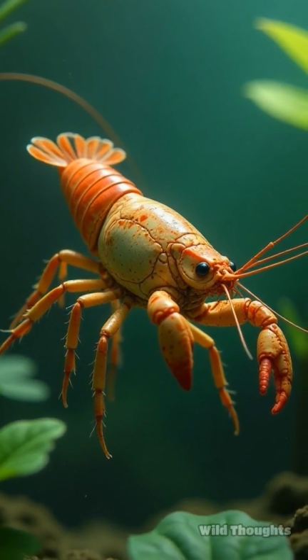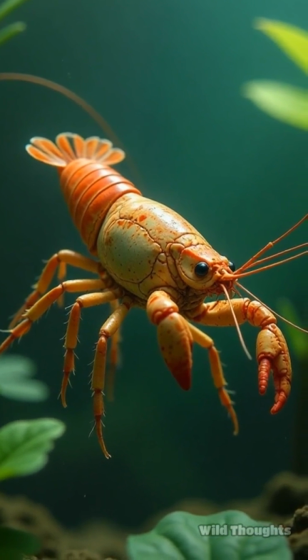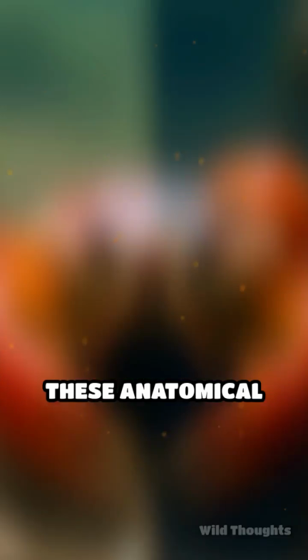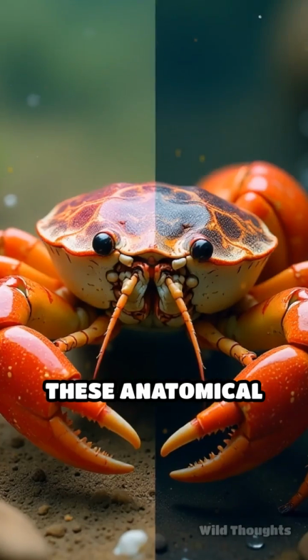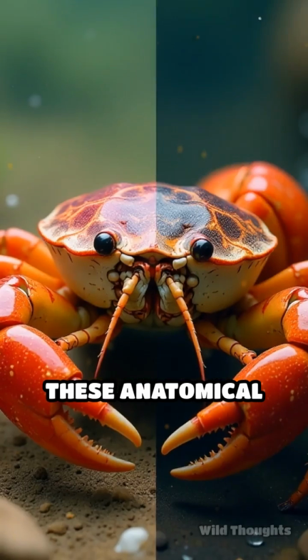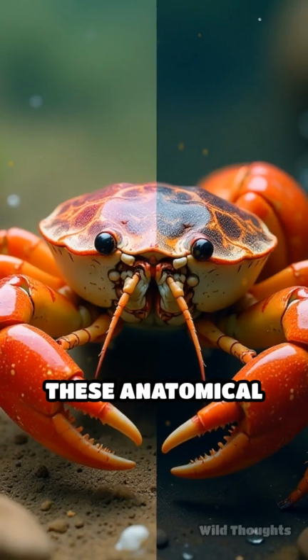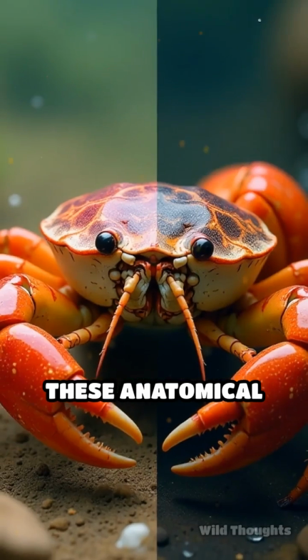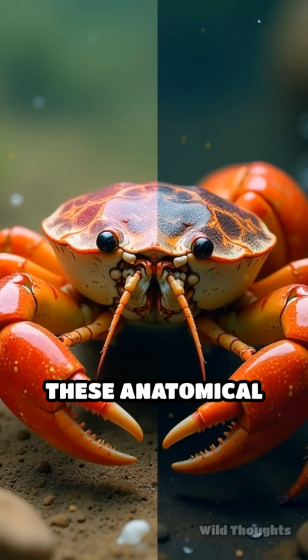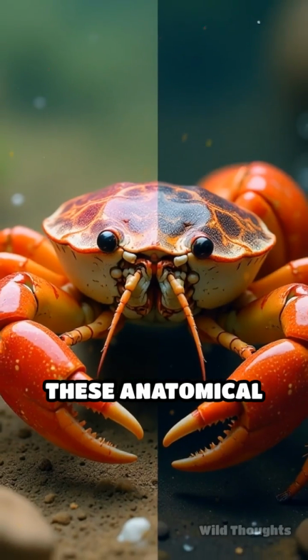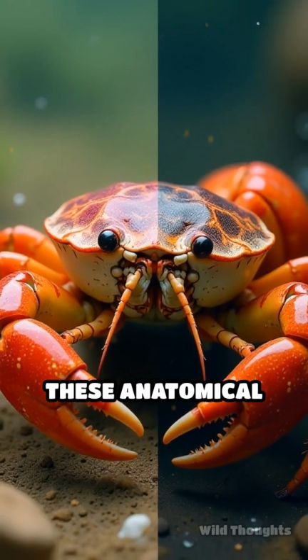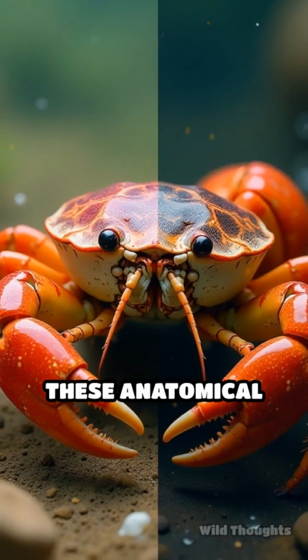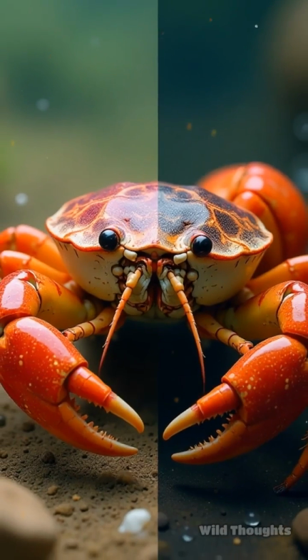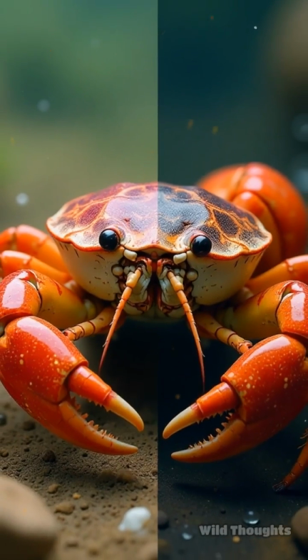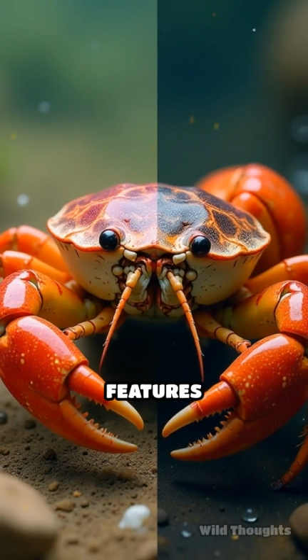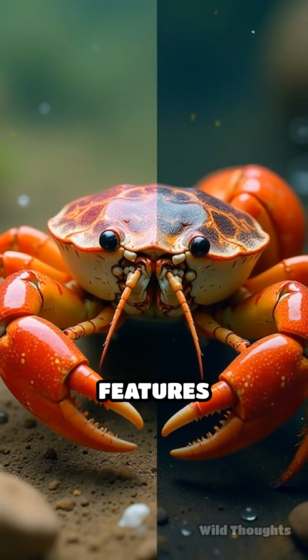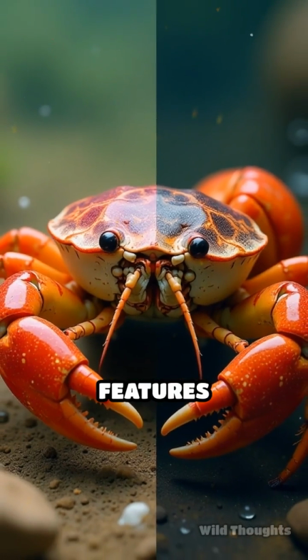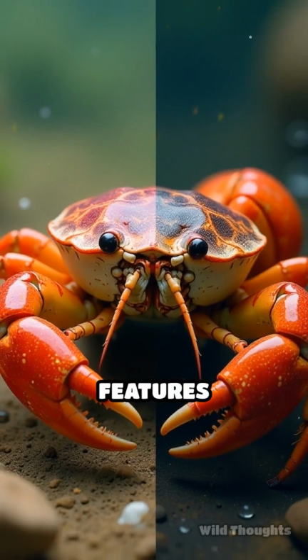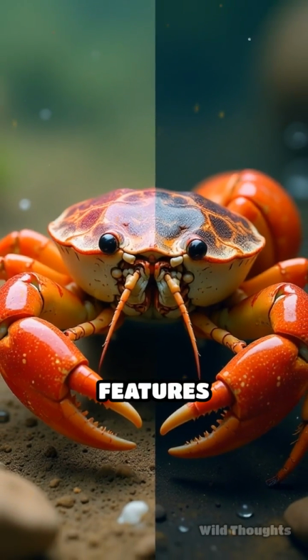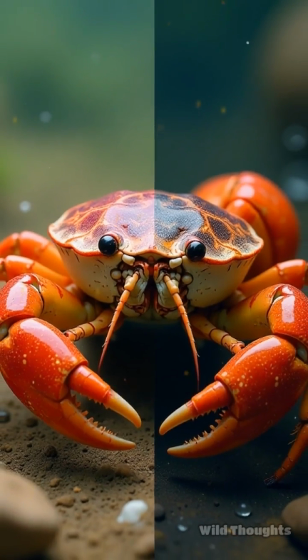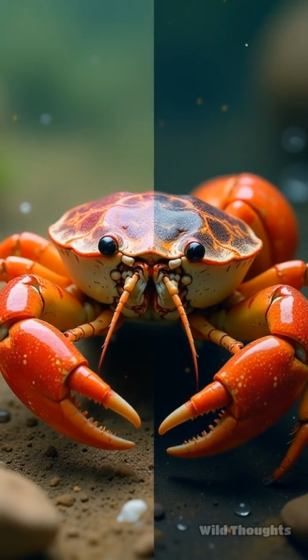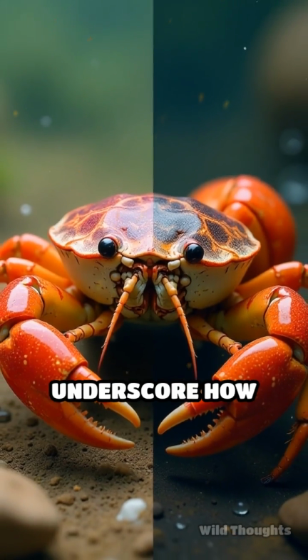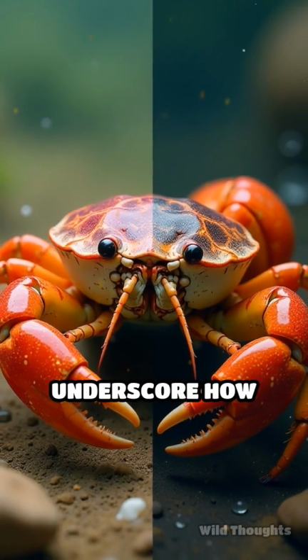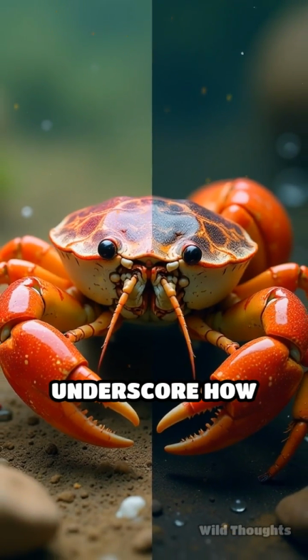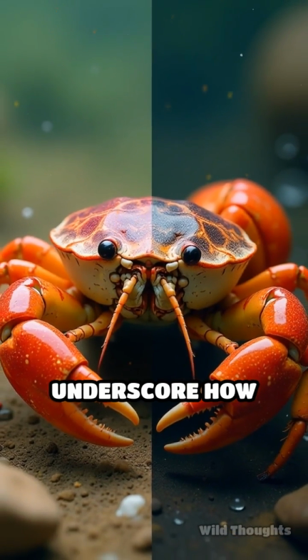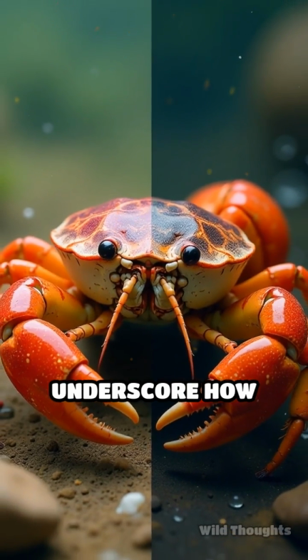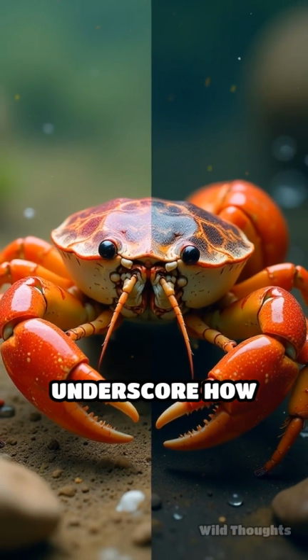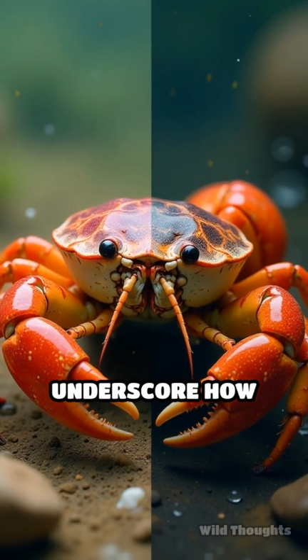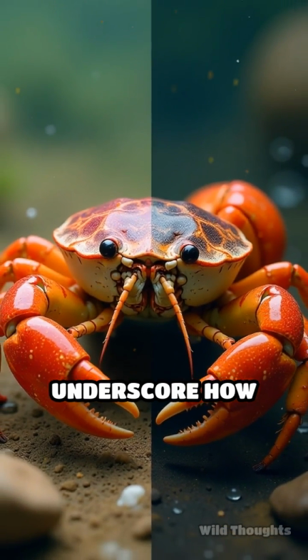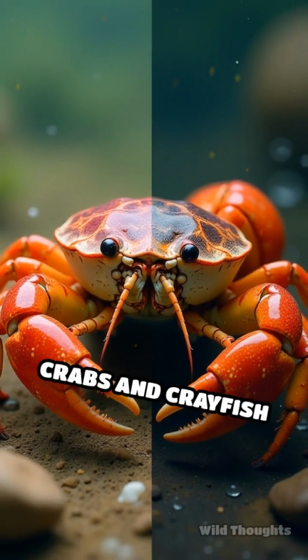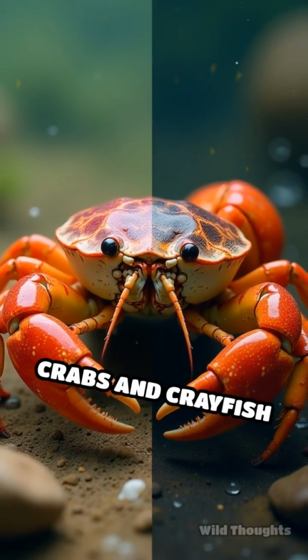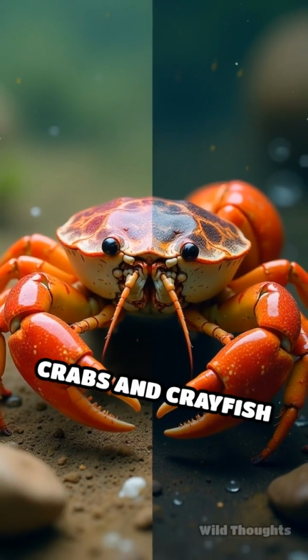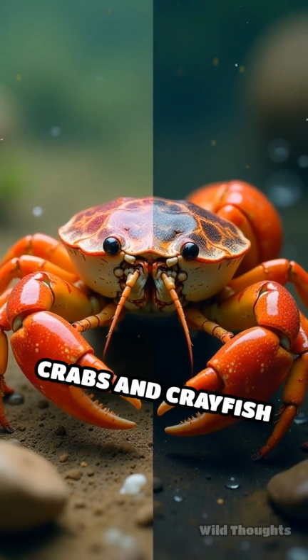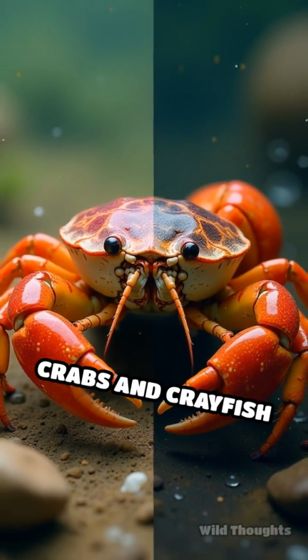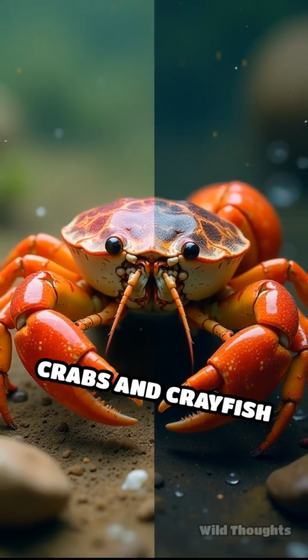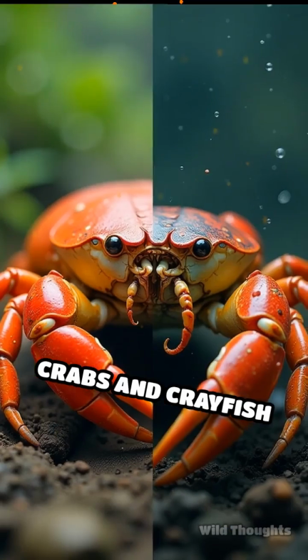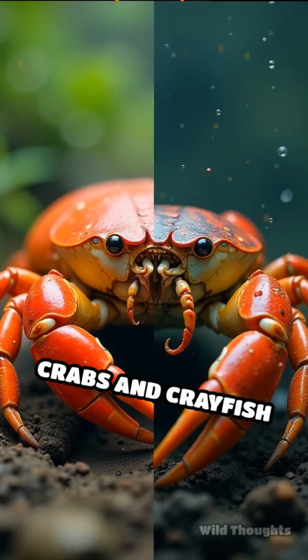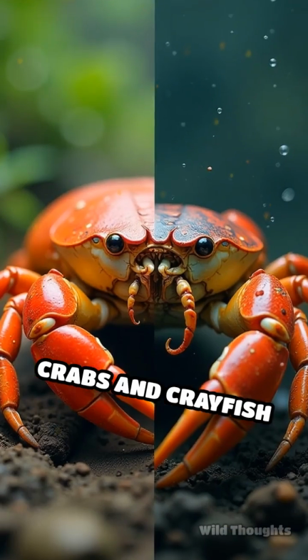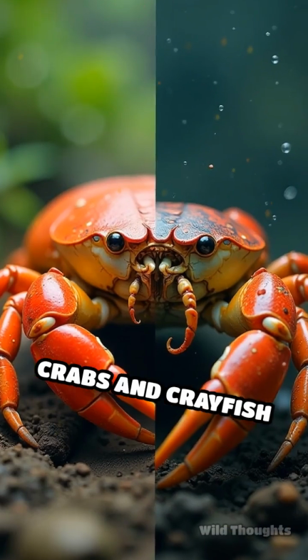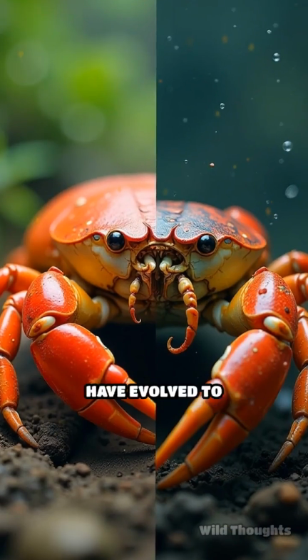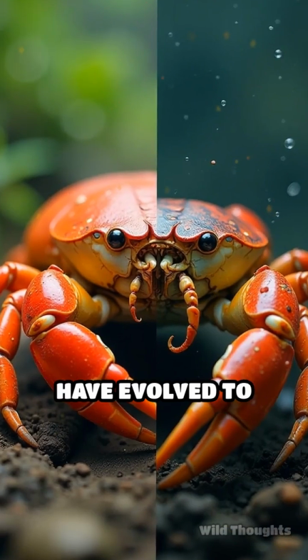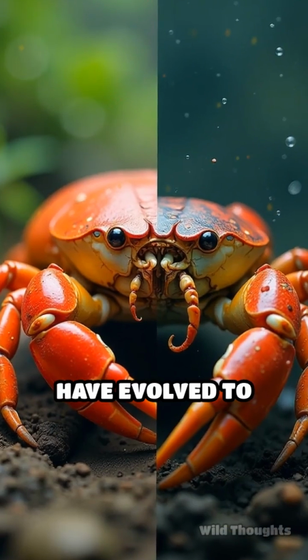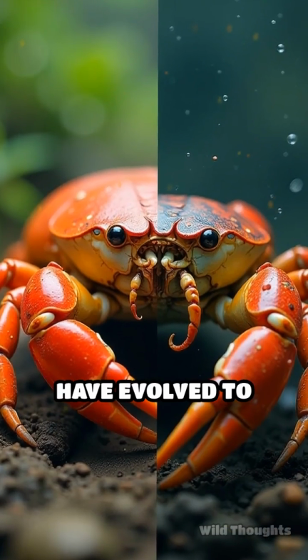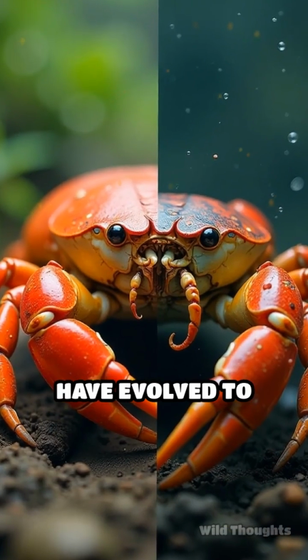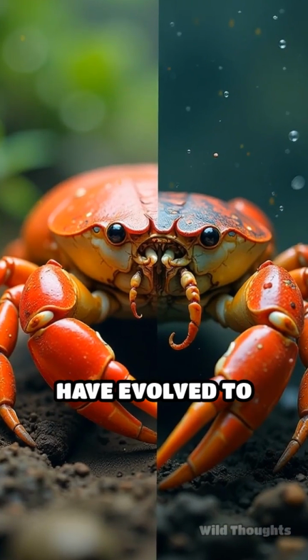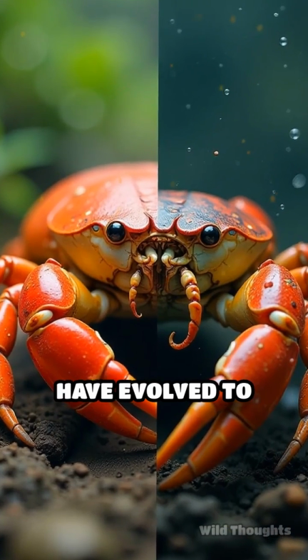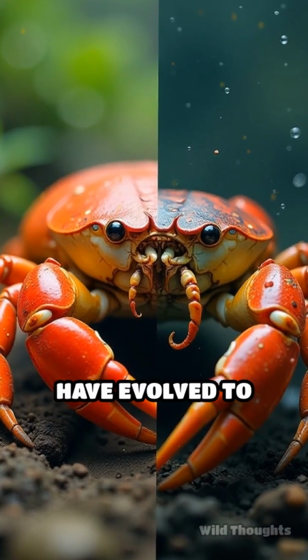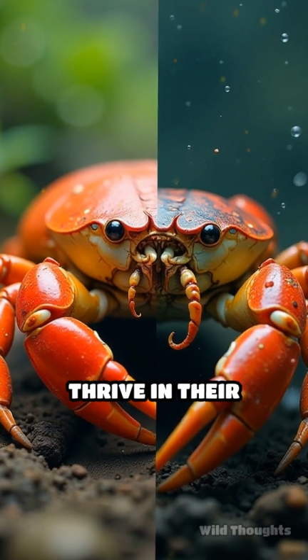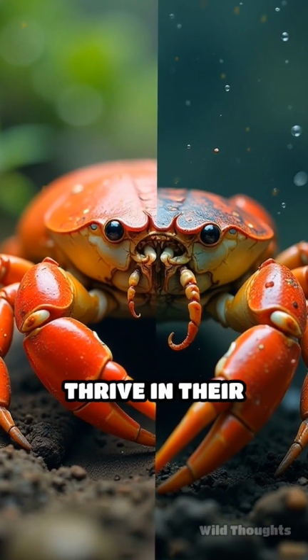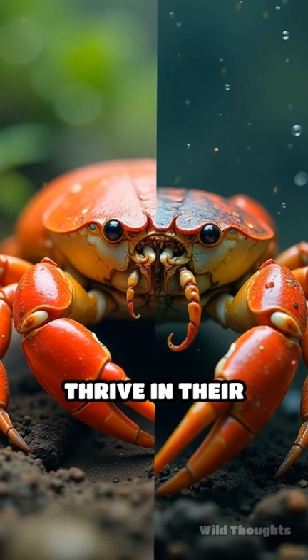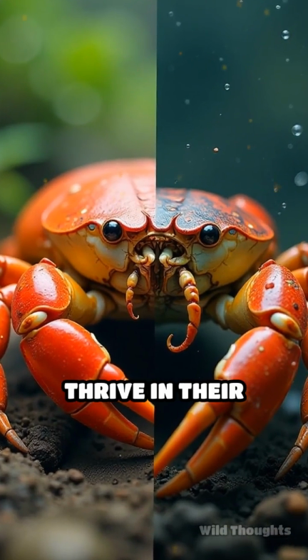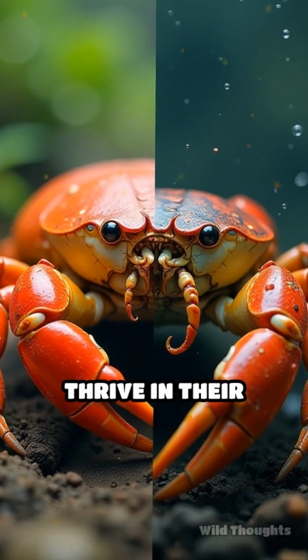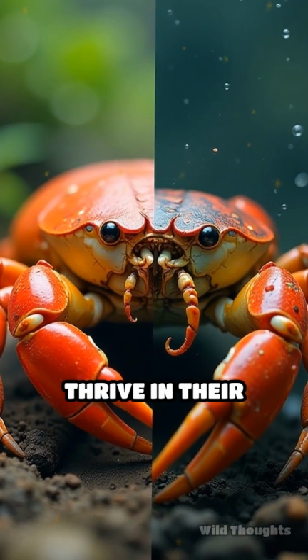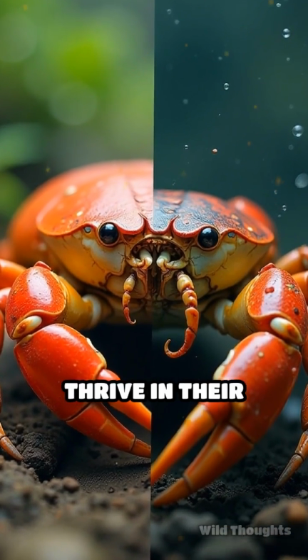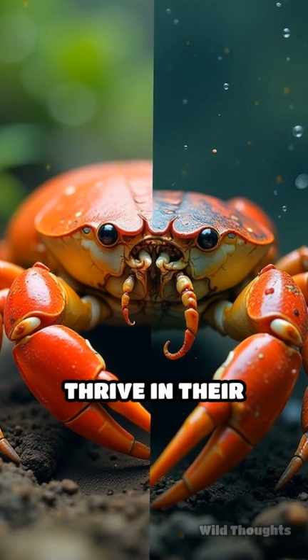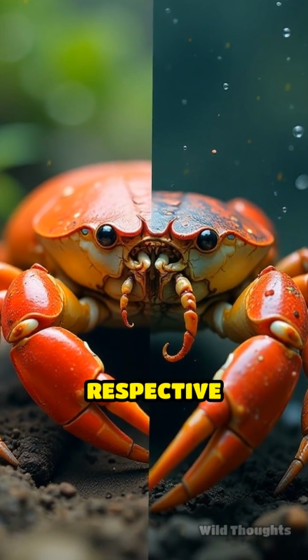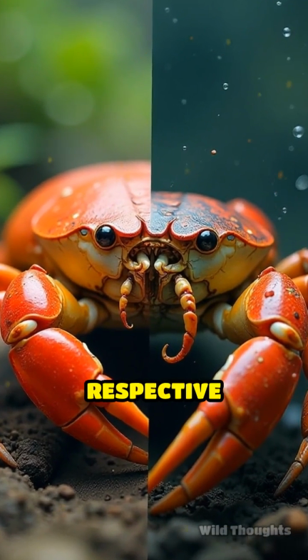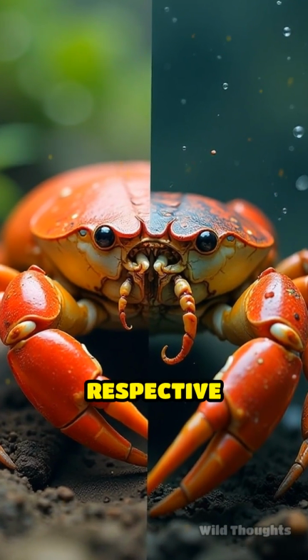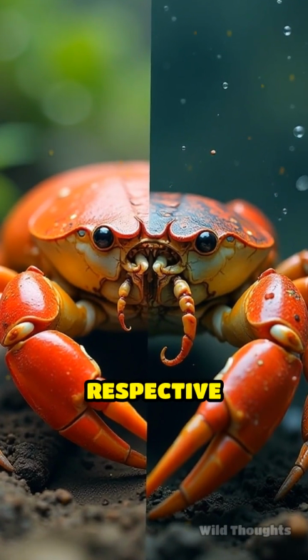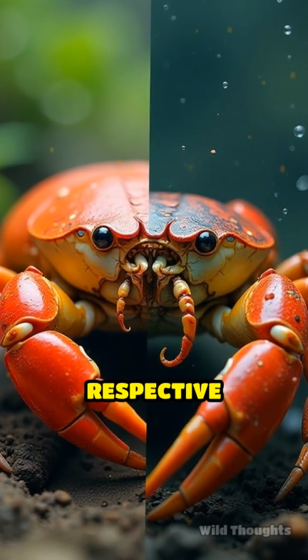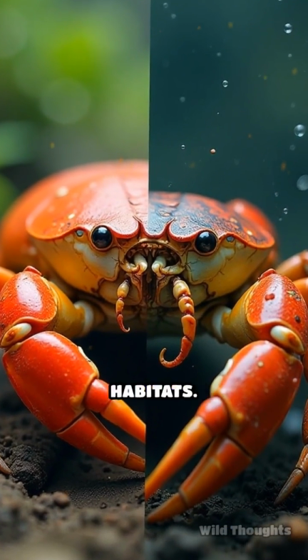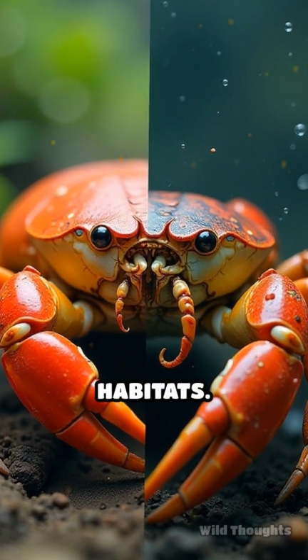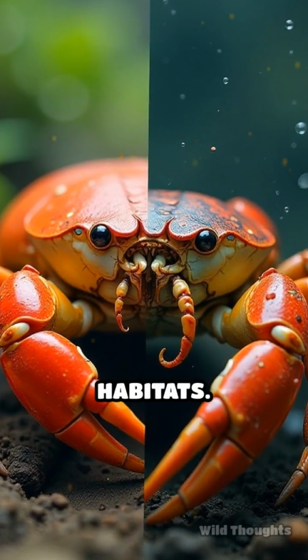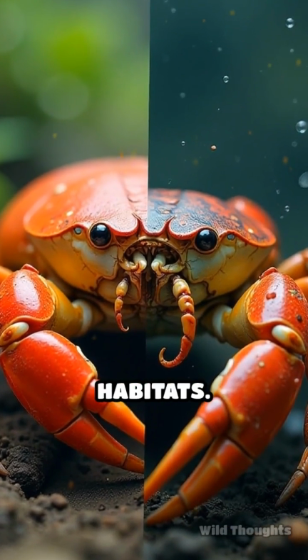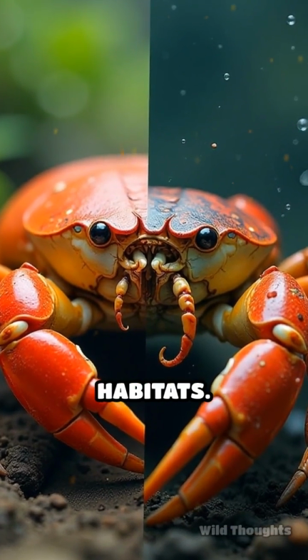These anatomical features underscore how crabs and crayfish have evolved to thrive in their respective habitats.